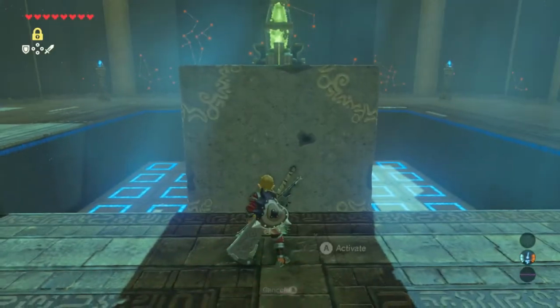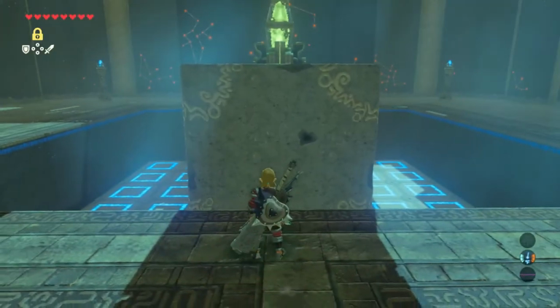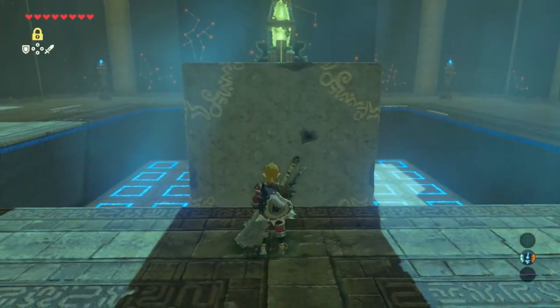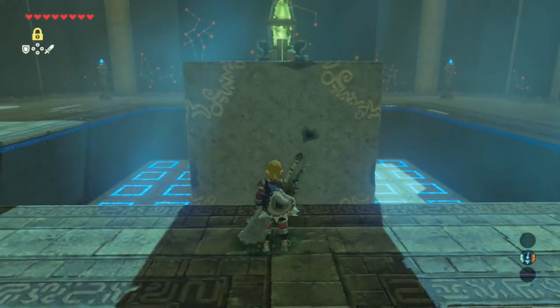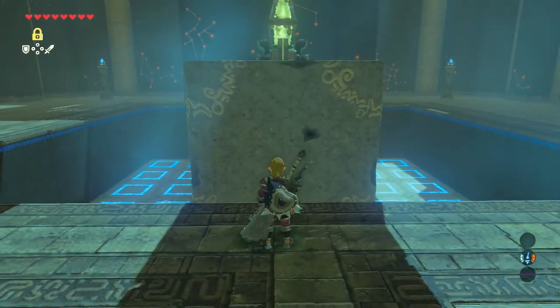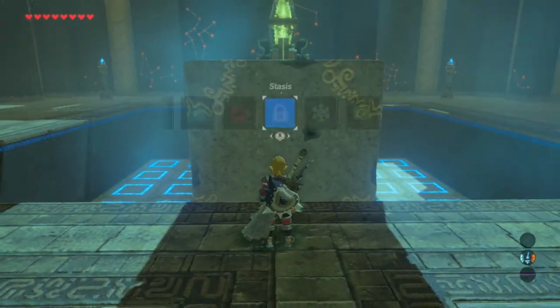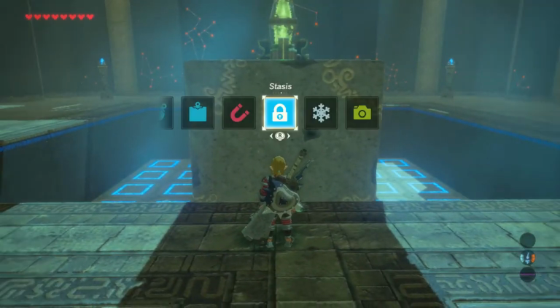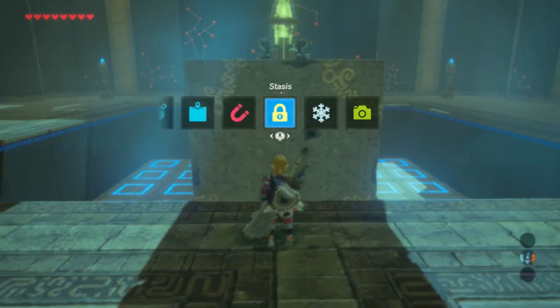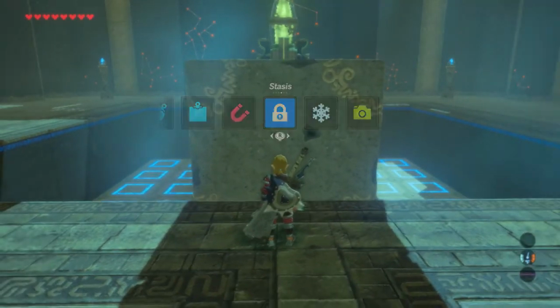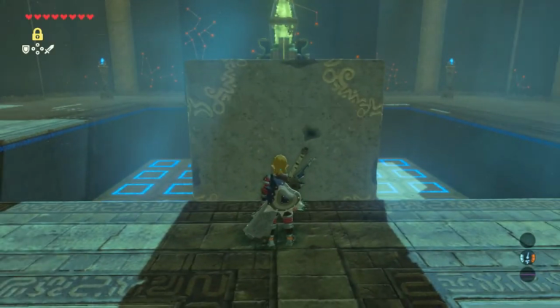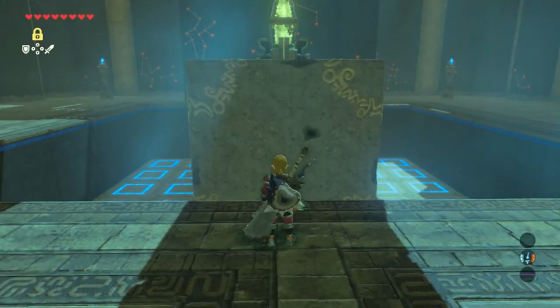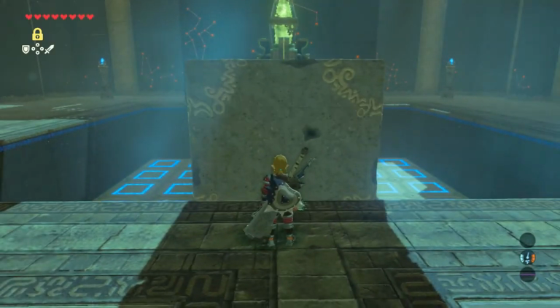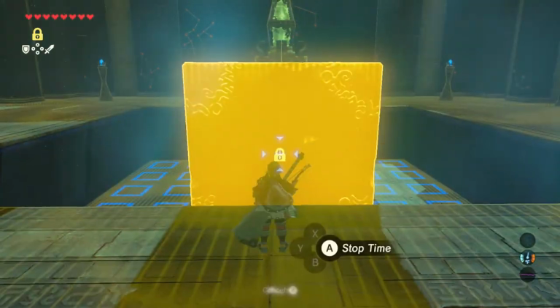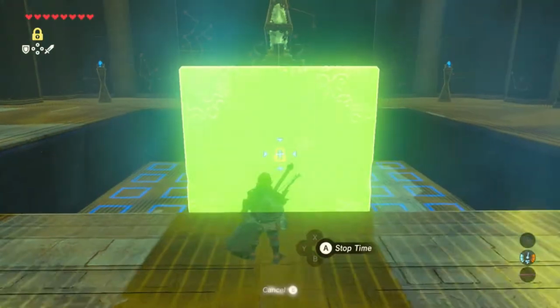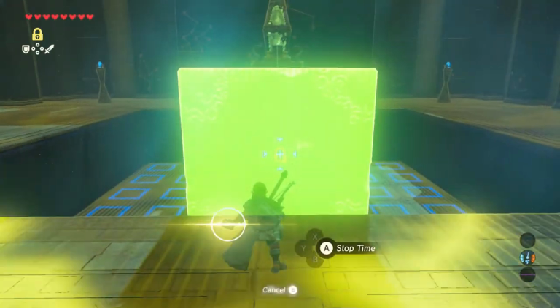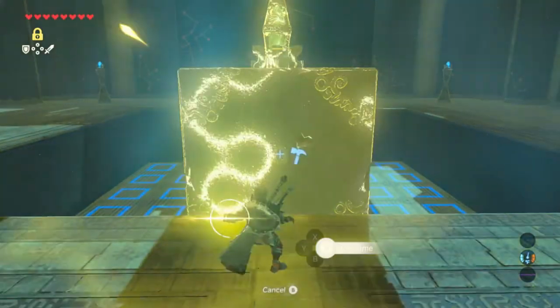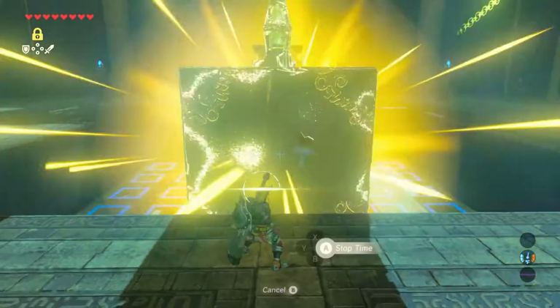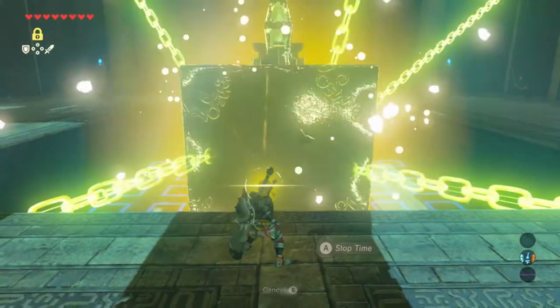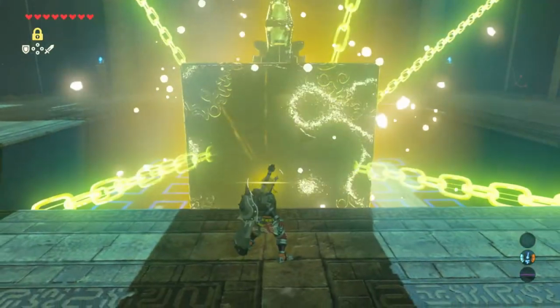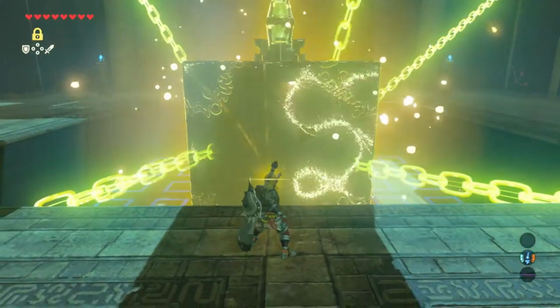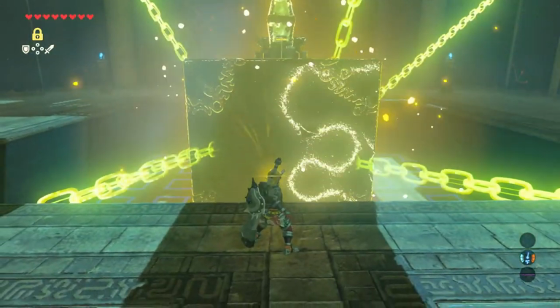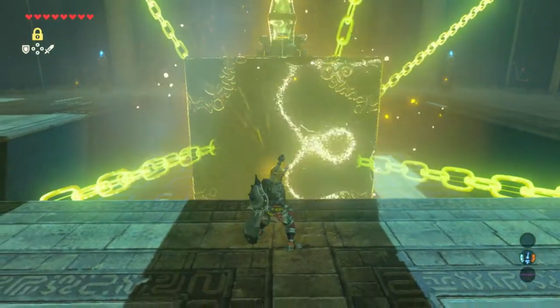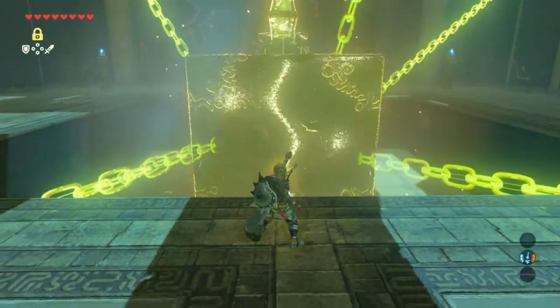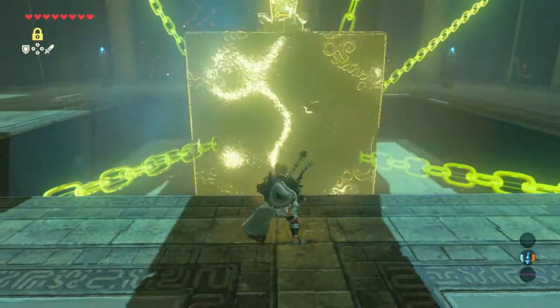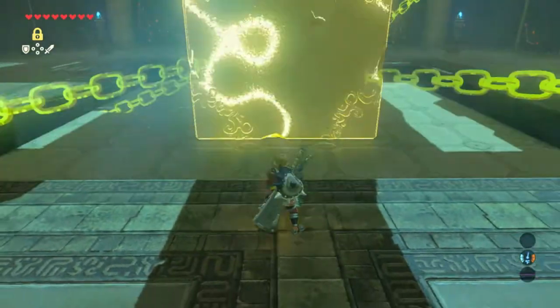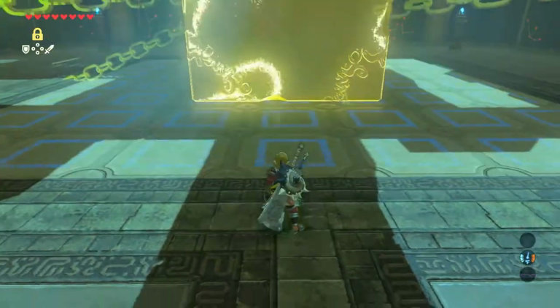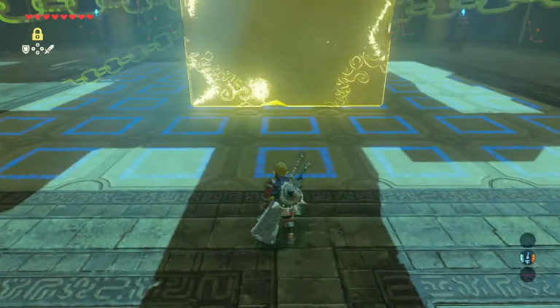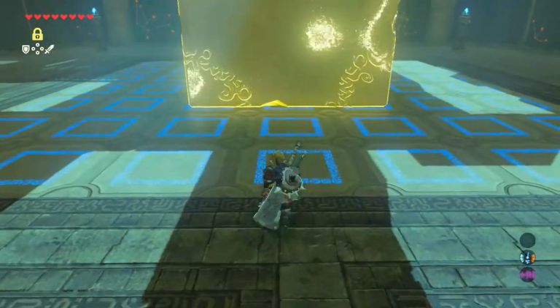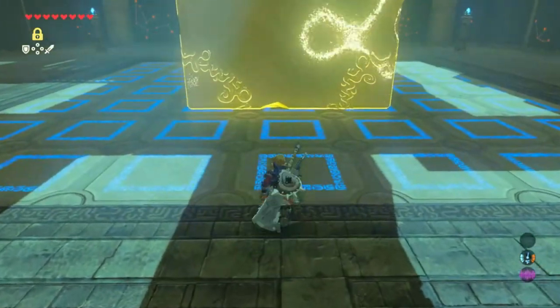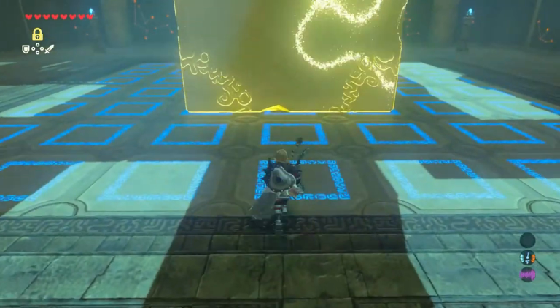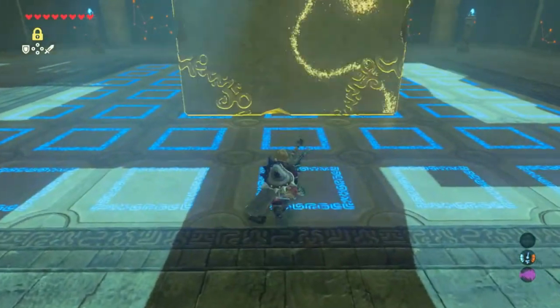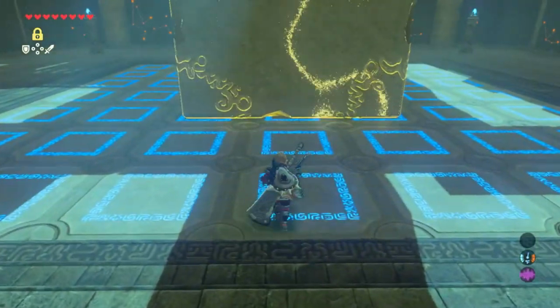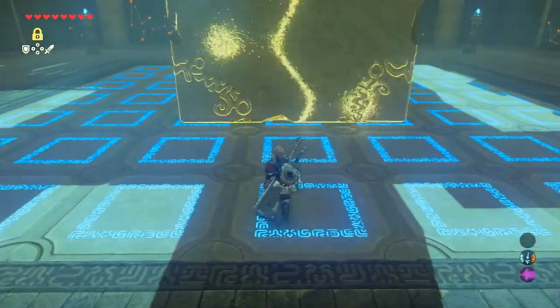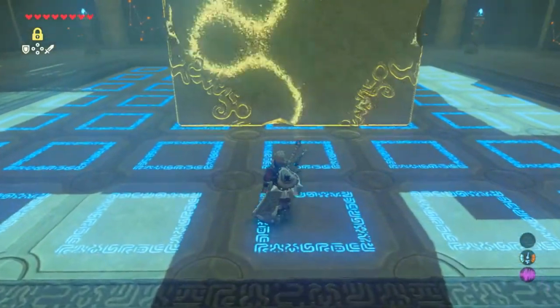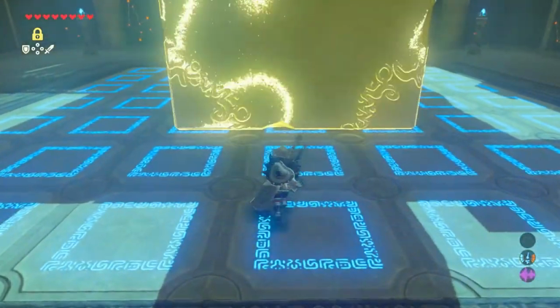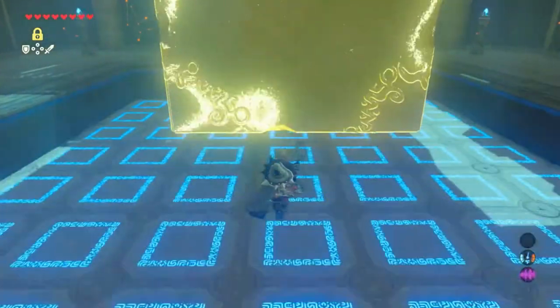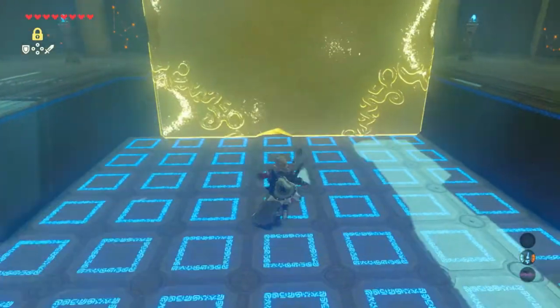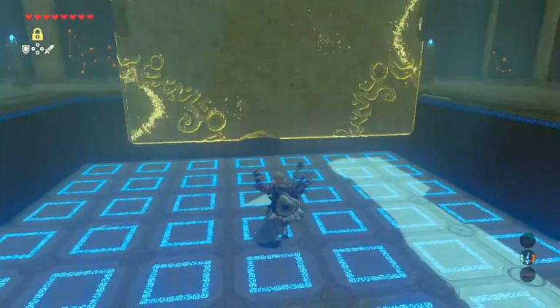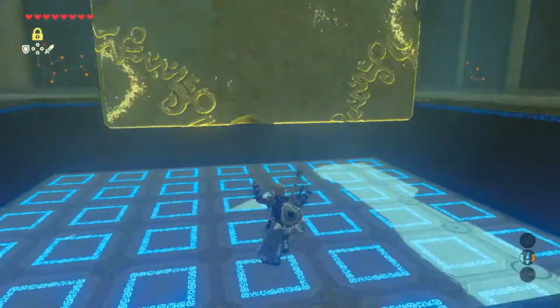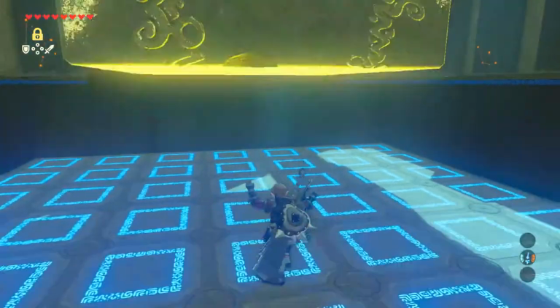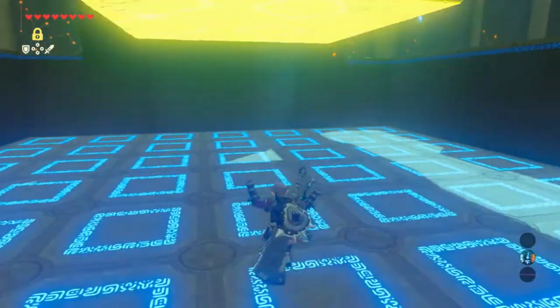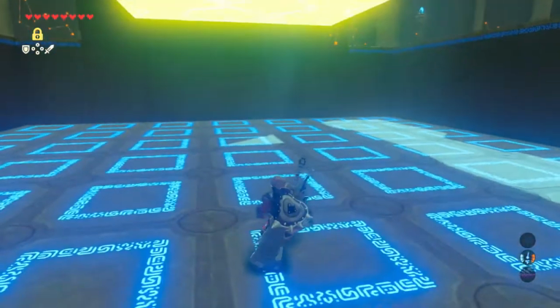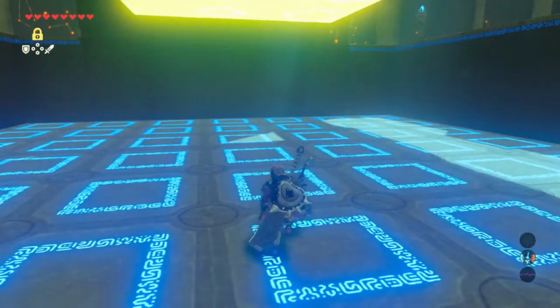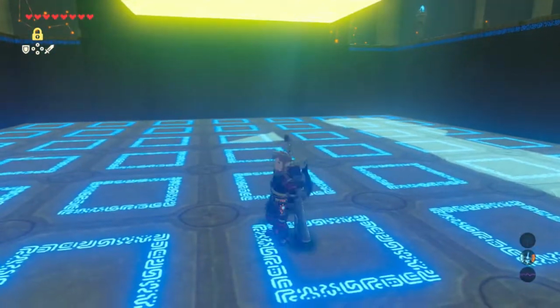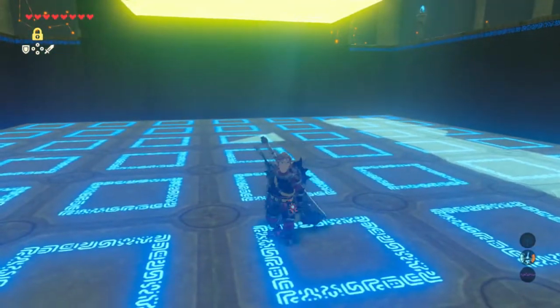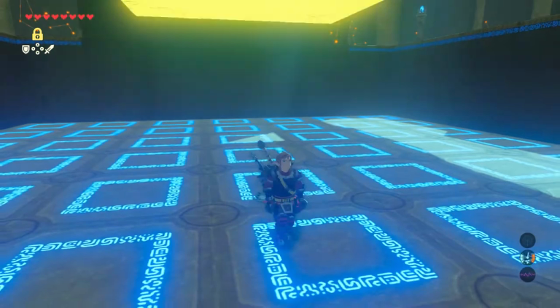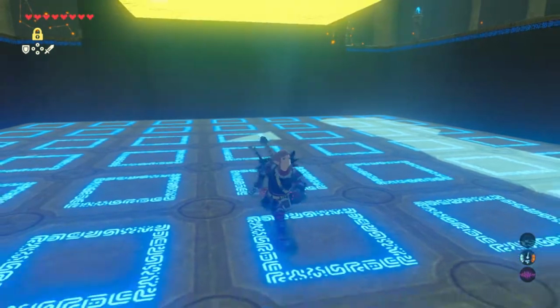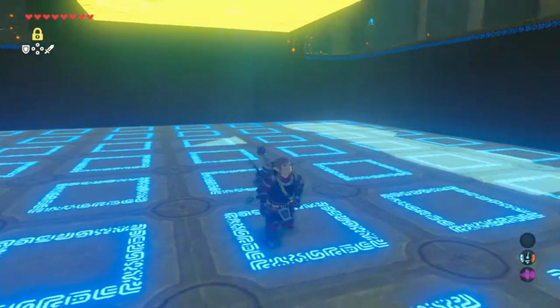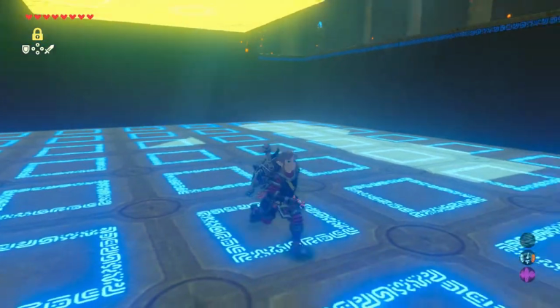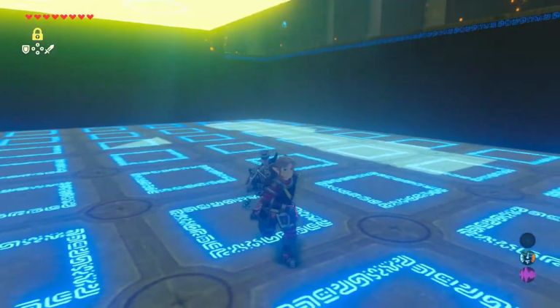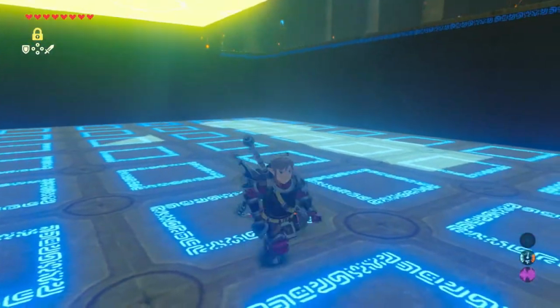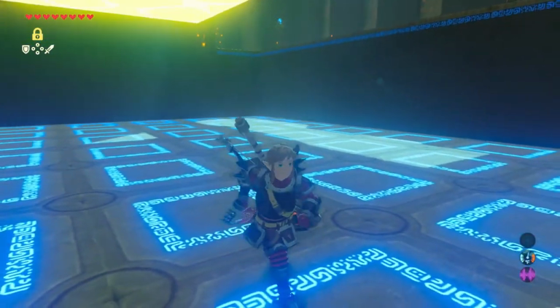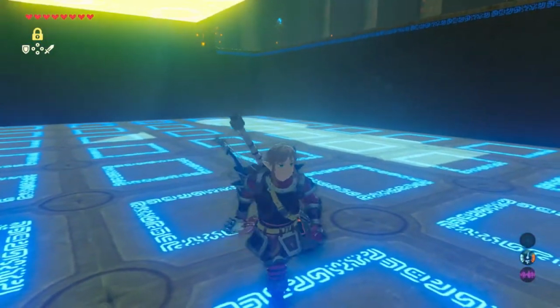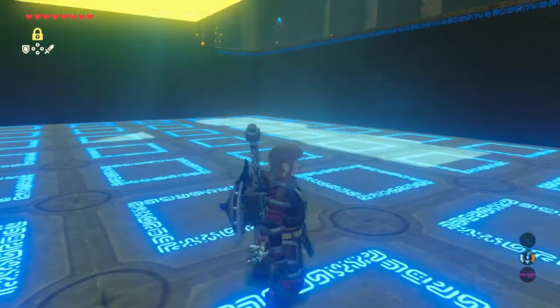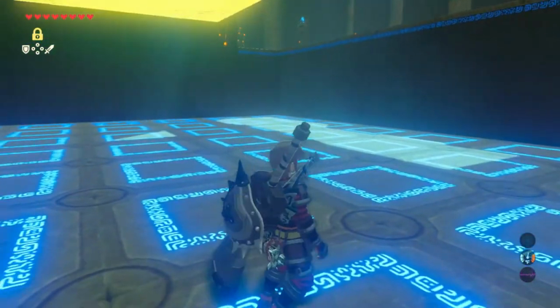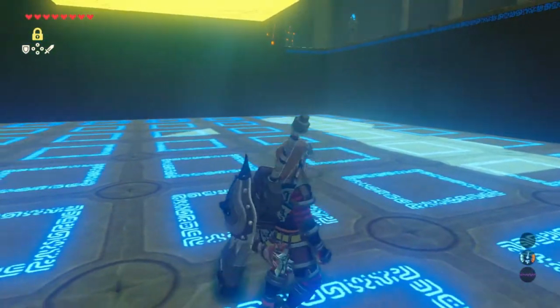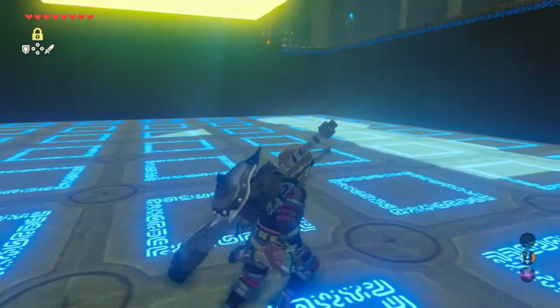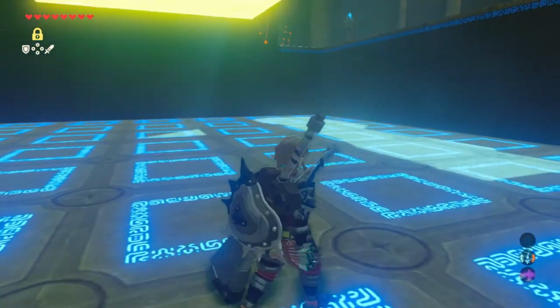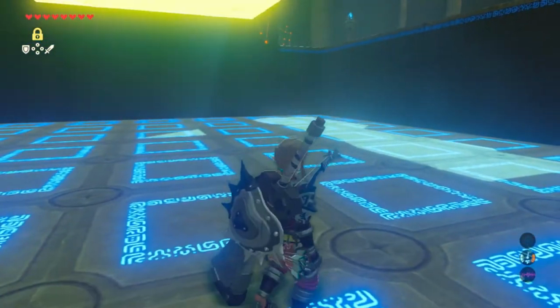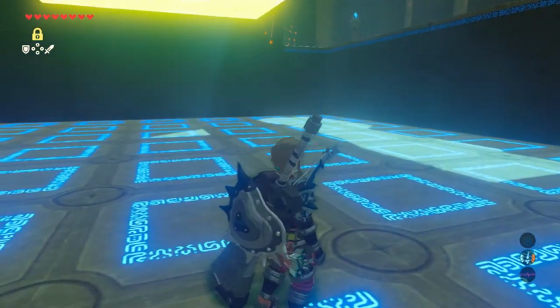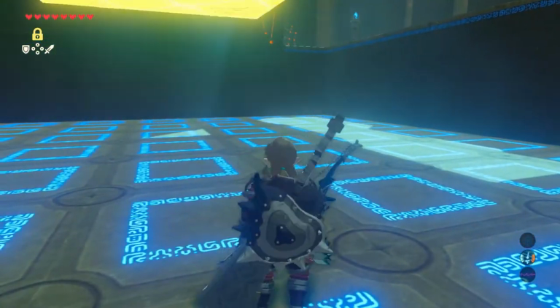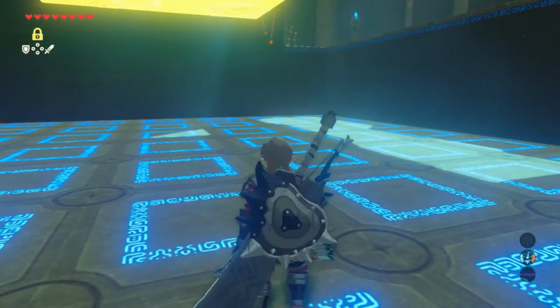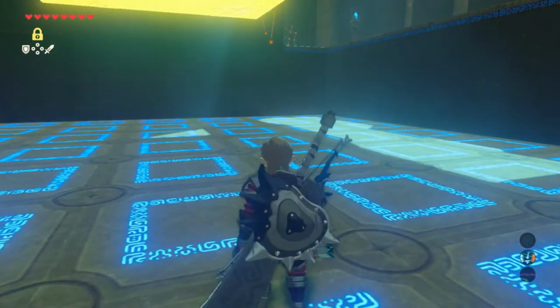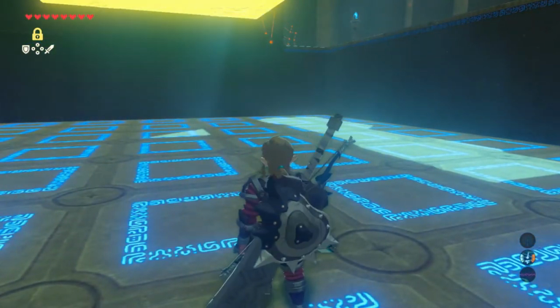You'll want to use stasis to freeze the box. Hop on the trampoline floor and bounce your way up to land on top of the box.